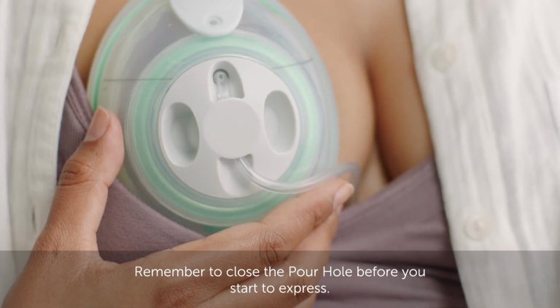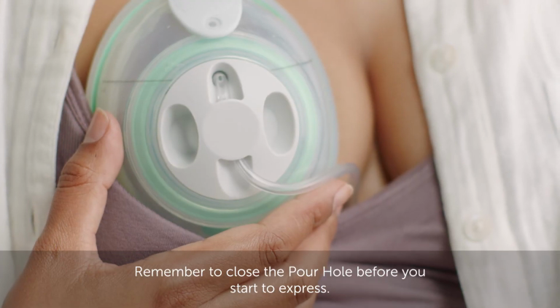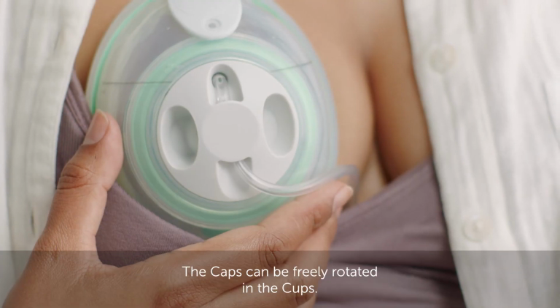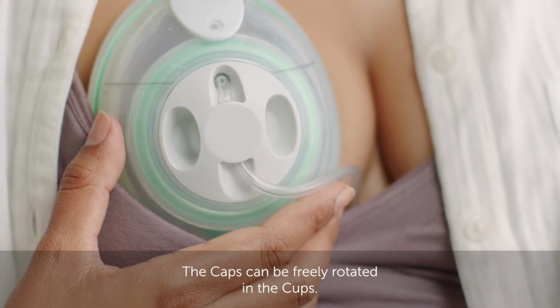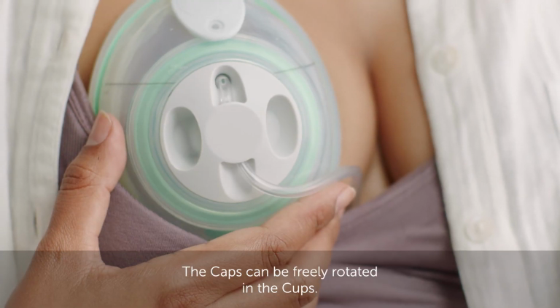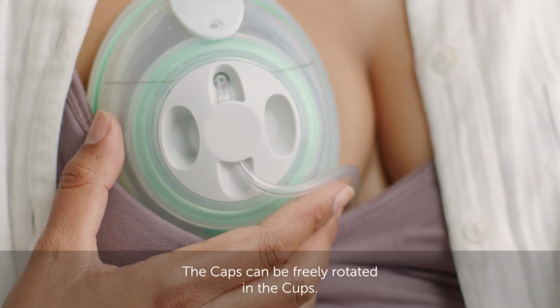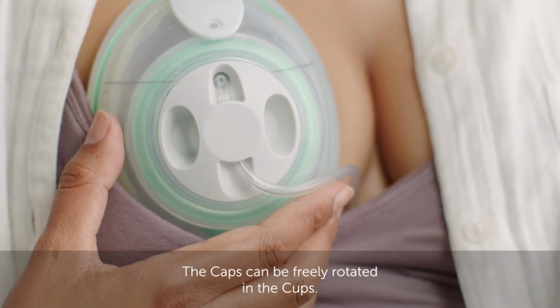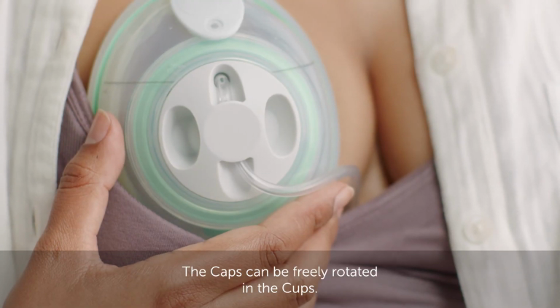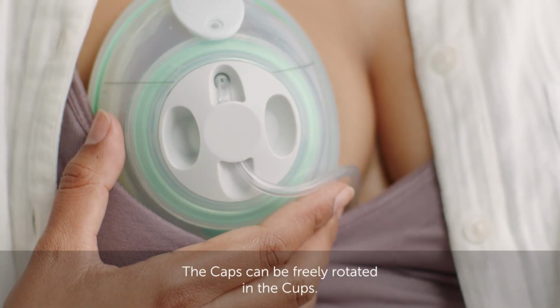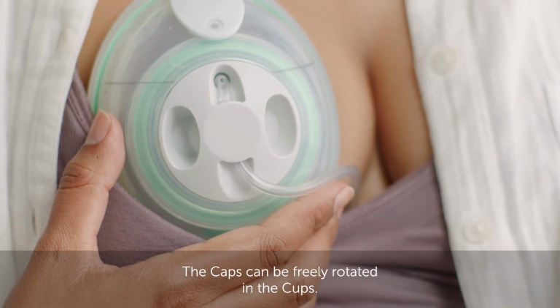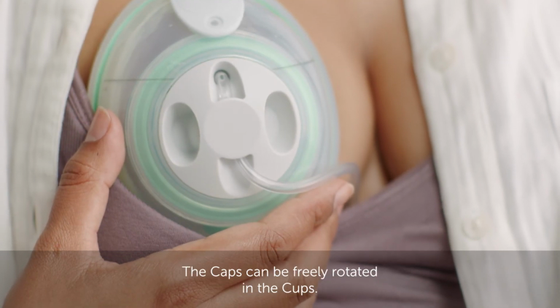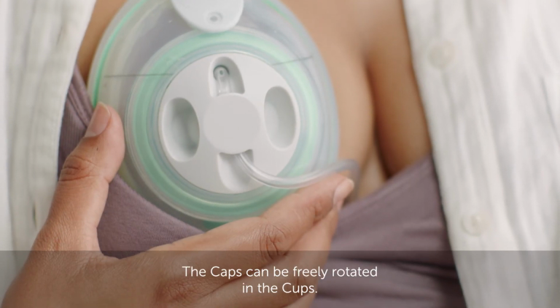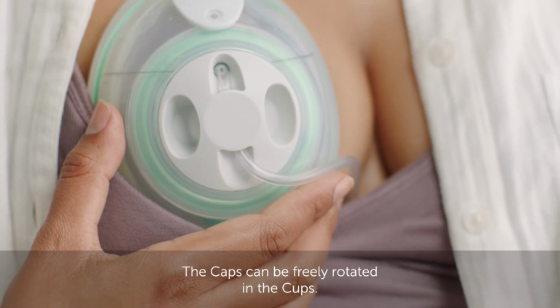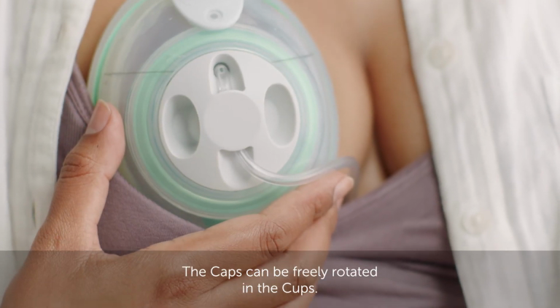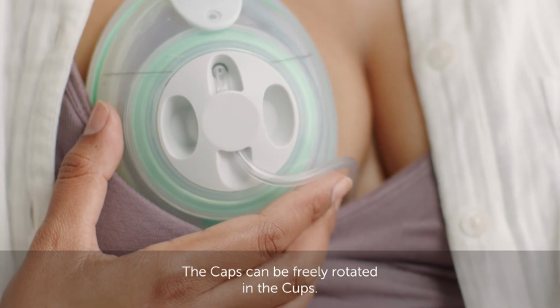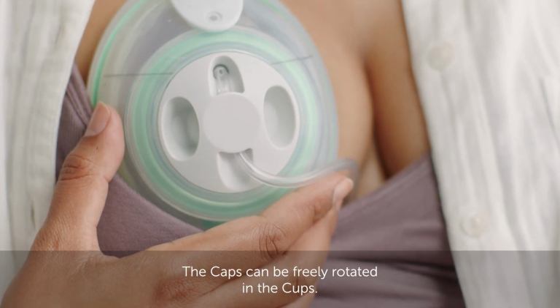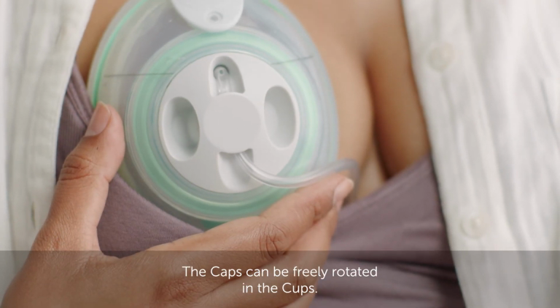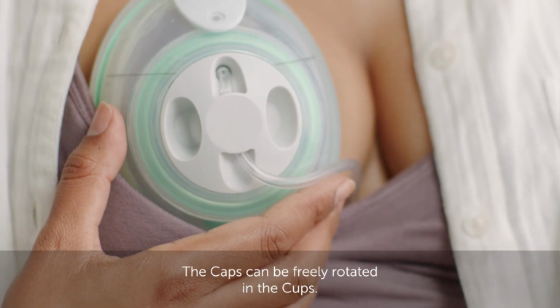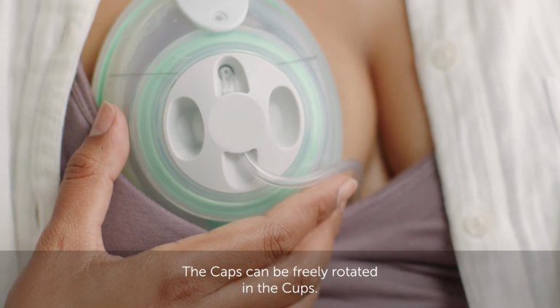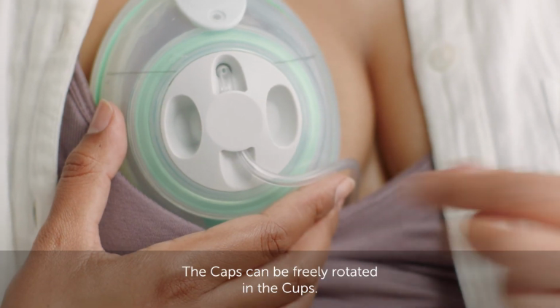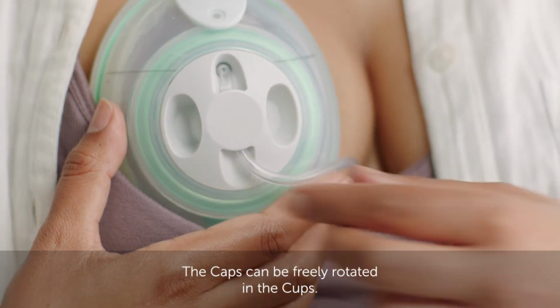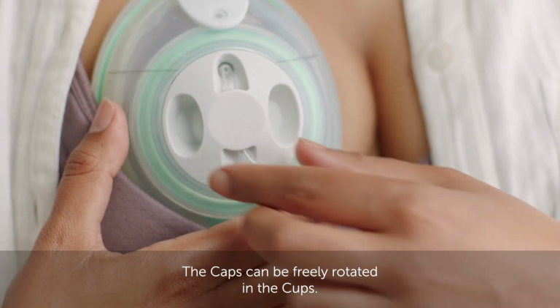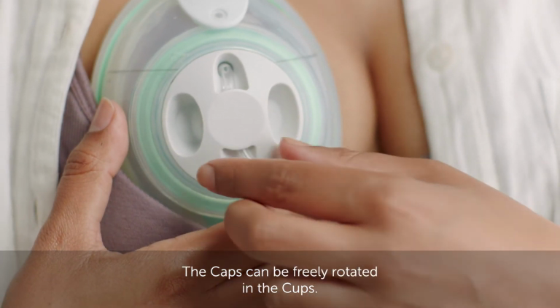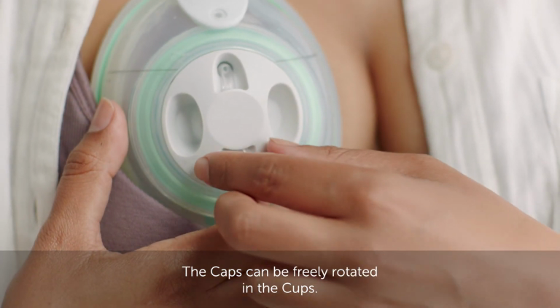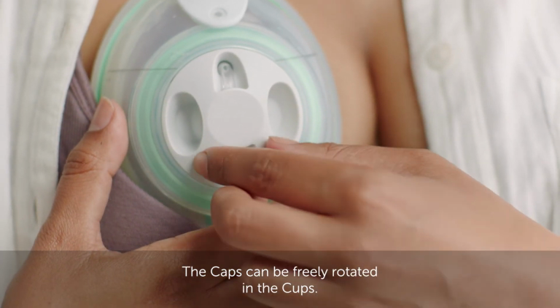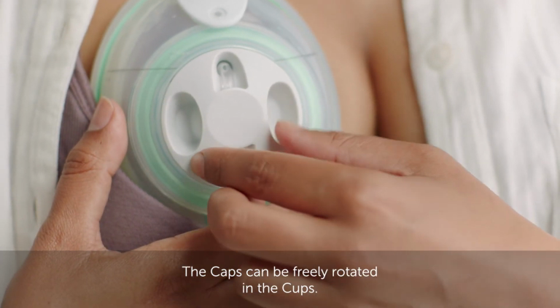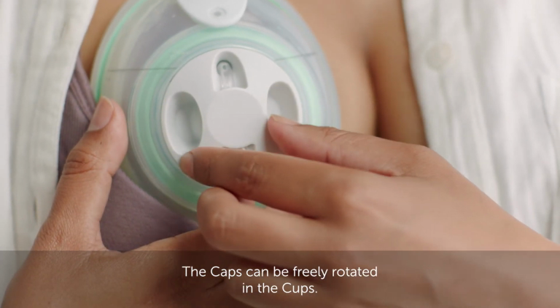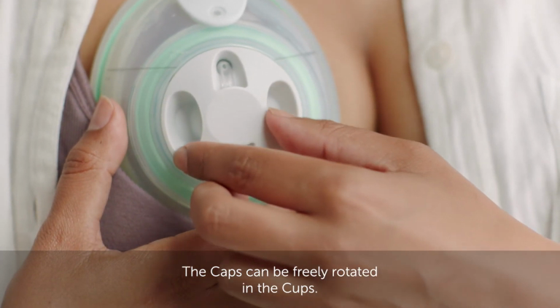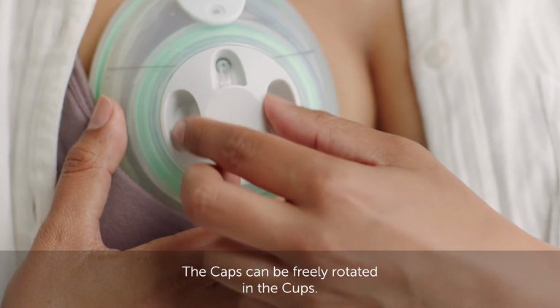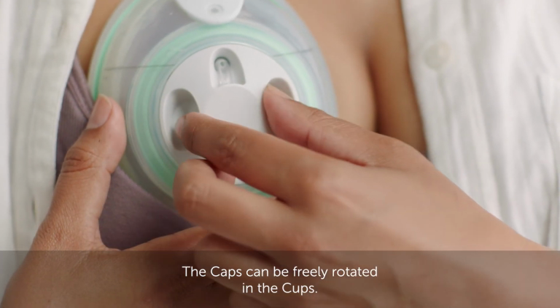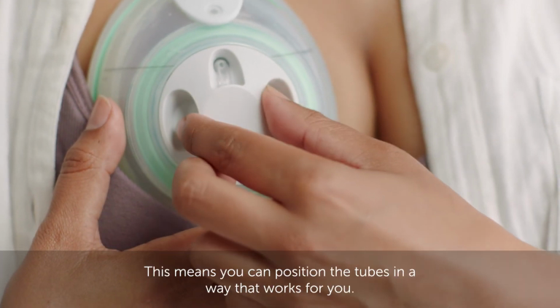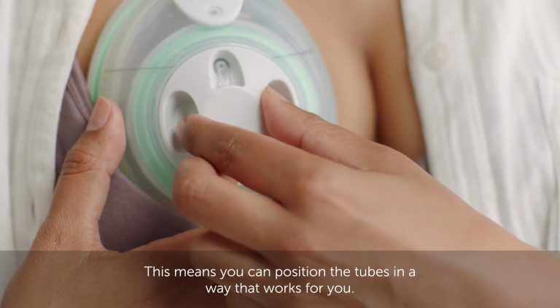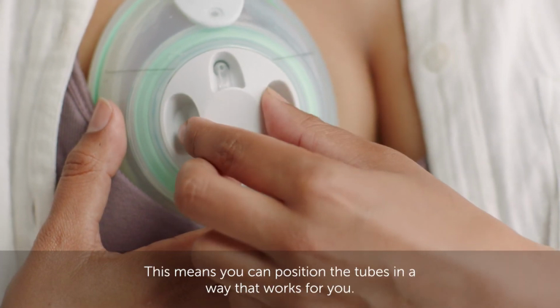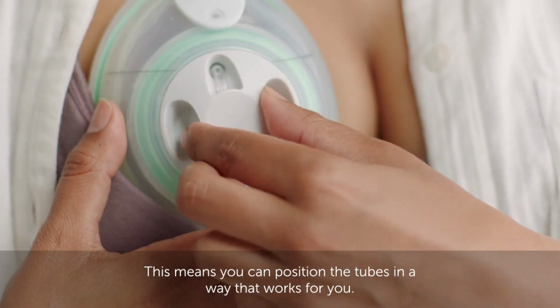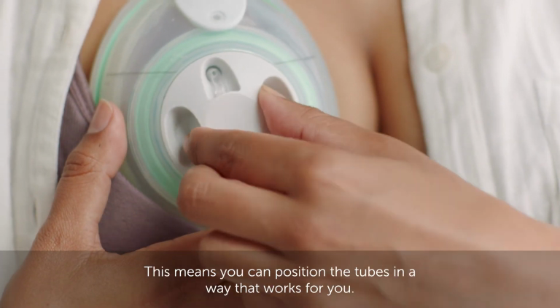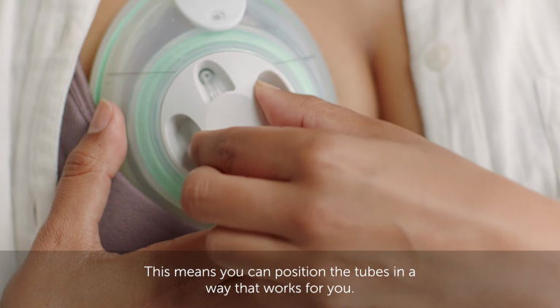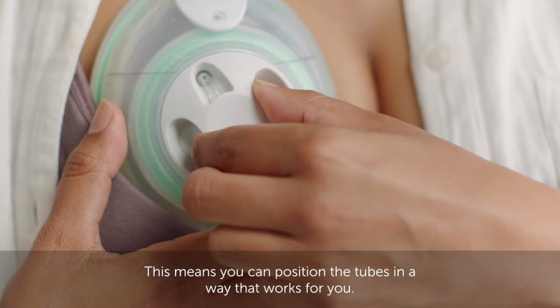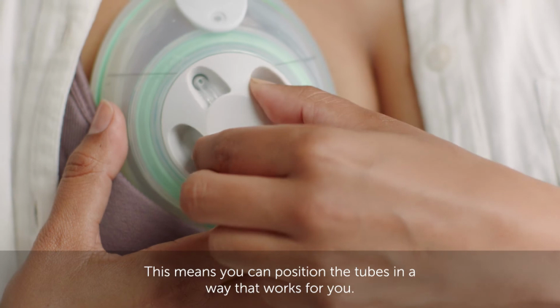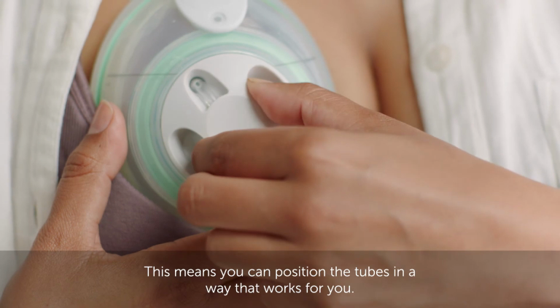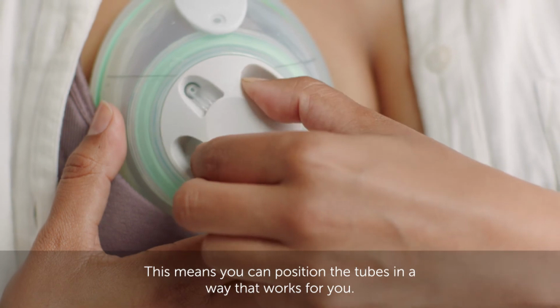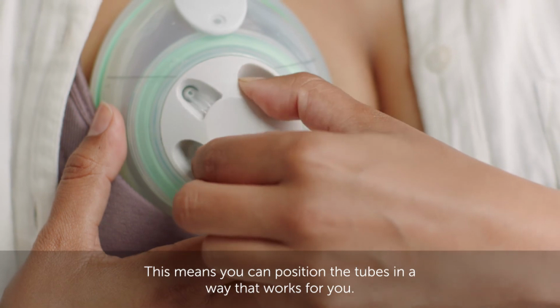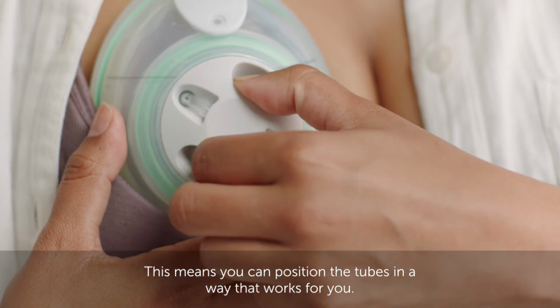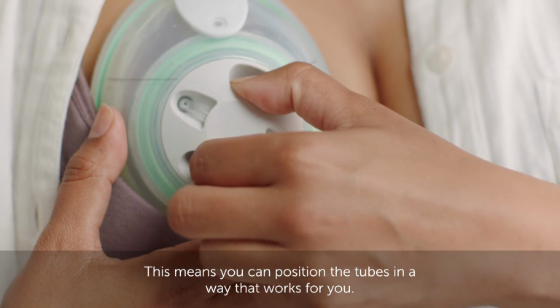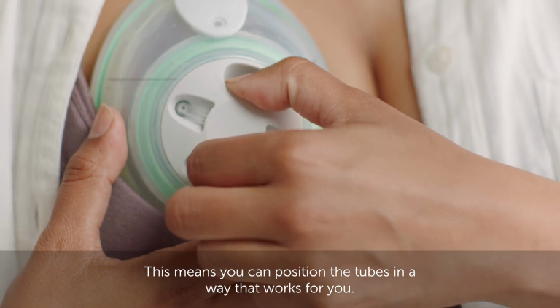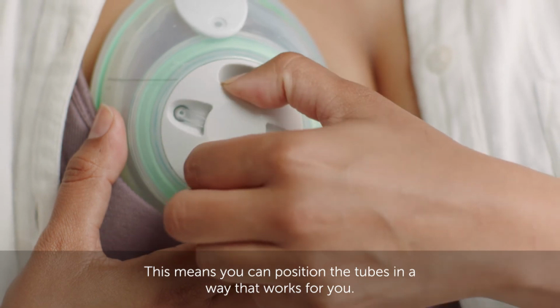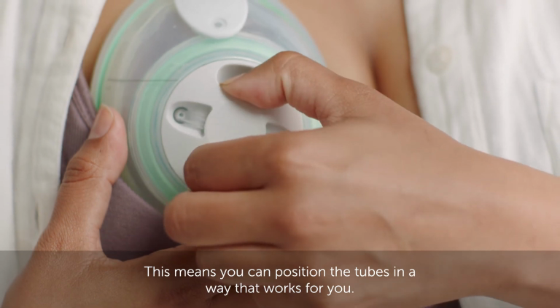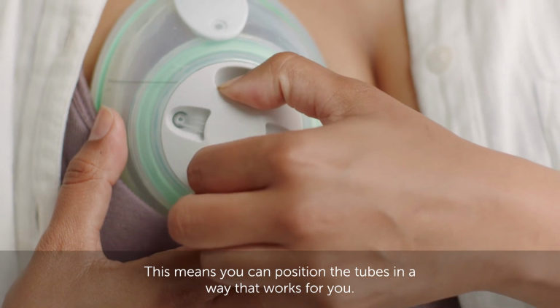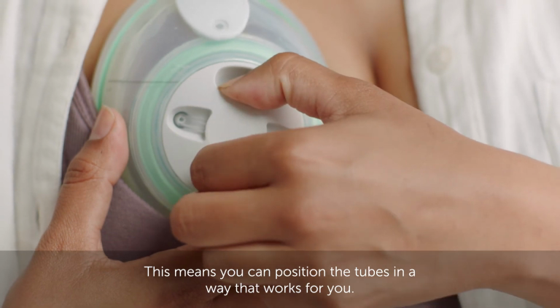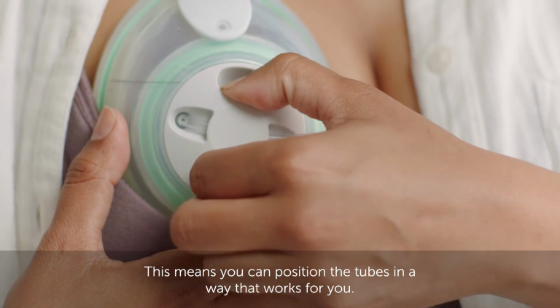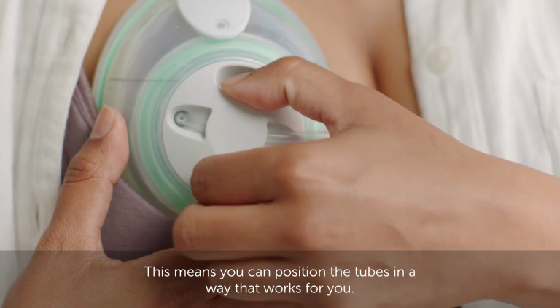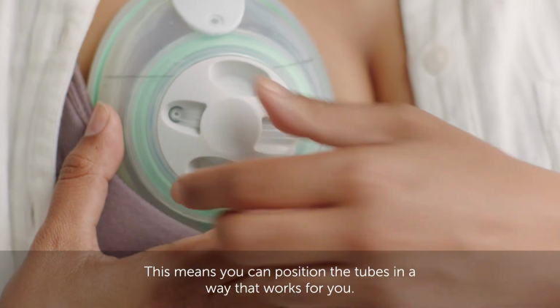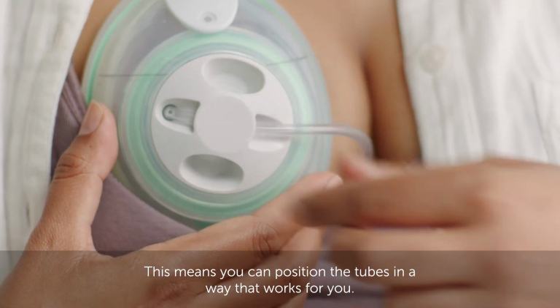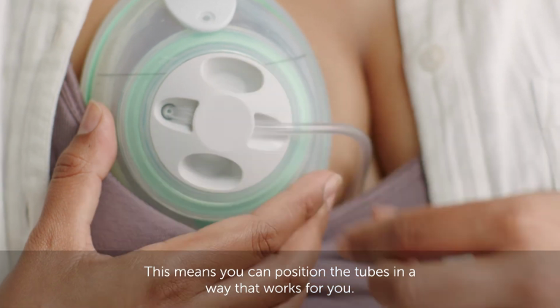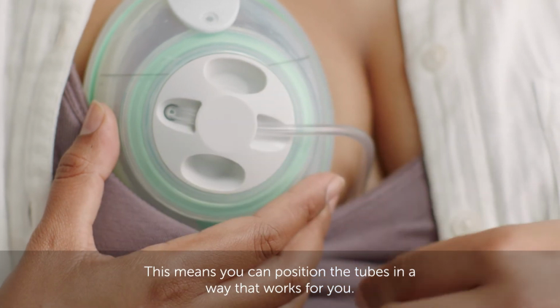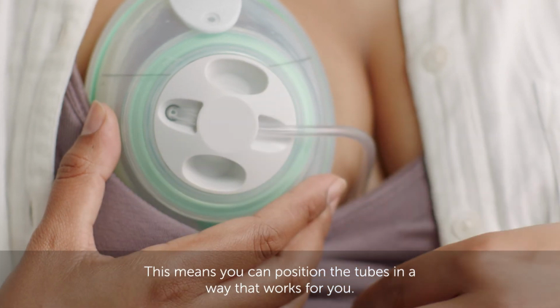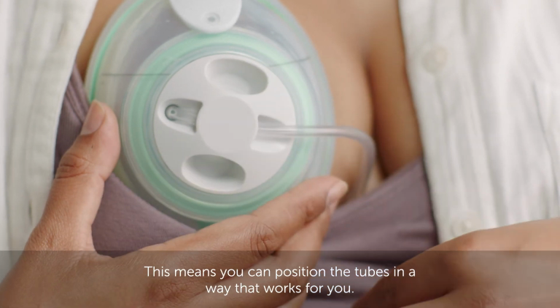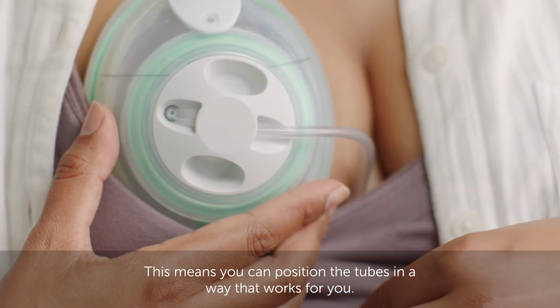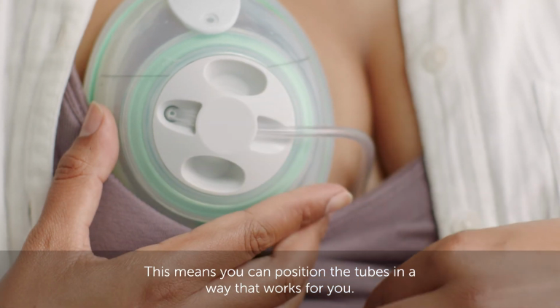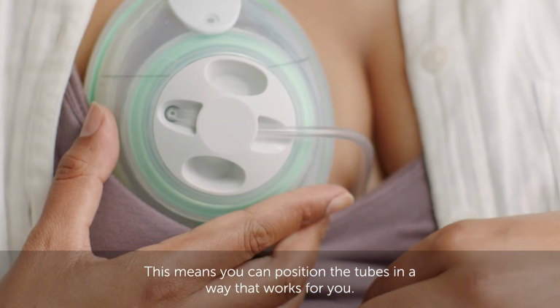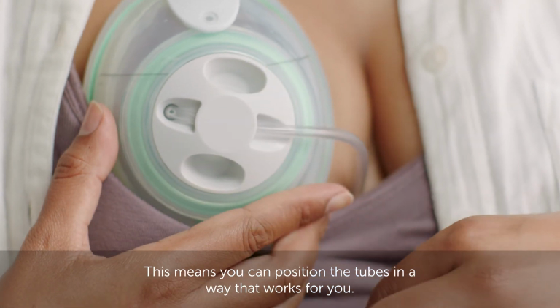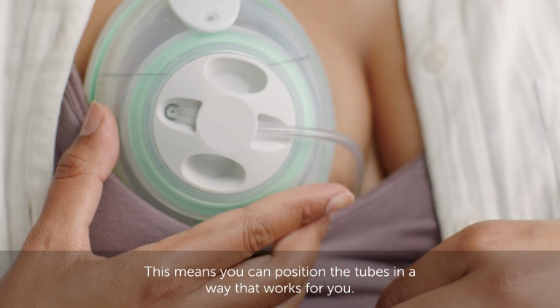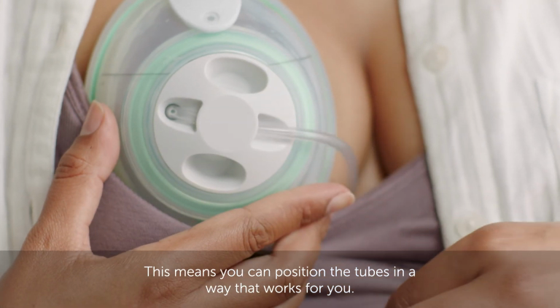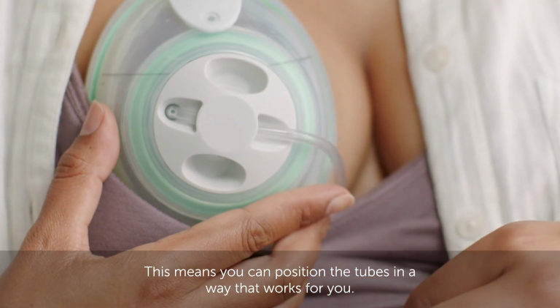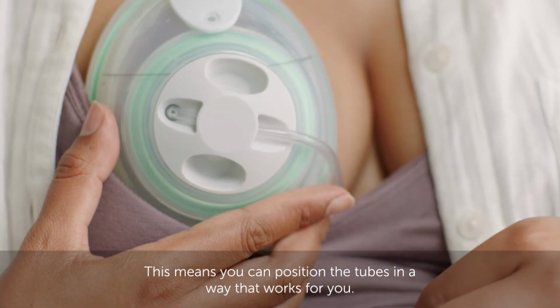The caps can be freely rotated in the cups. This means you can position the tubes in a way that works for you.